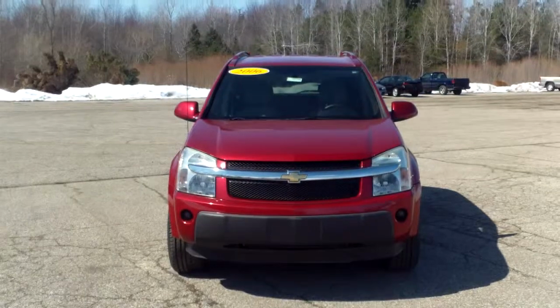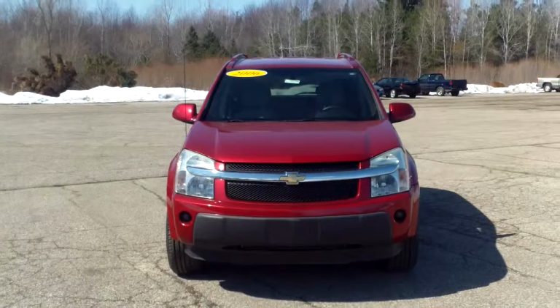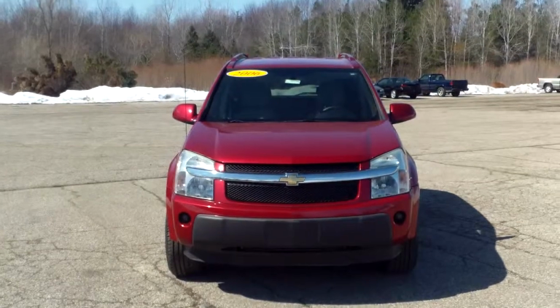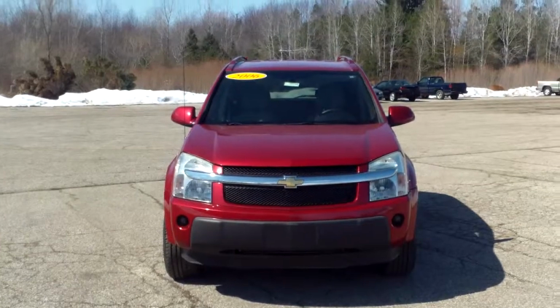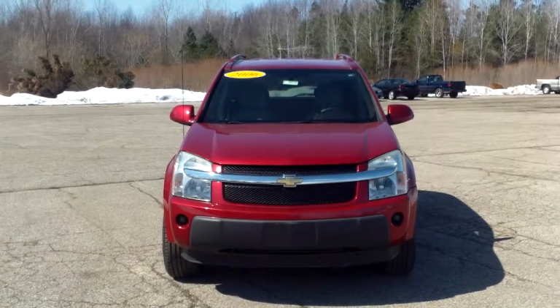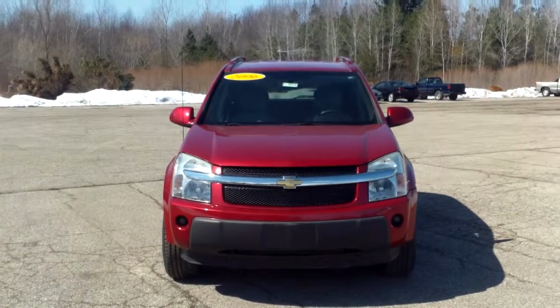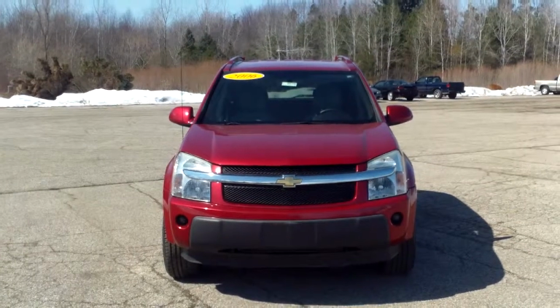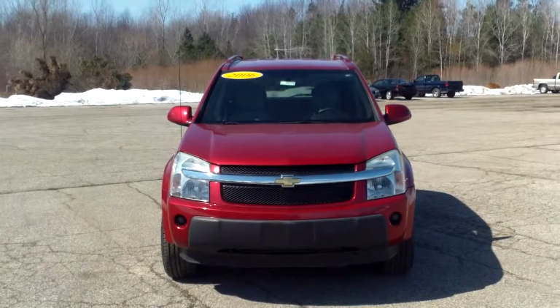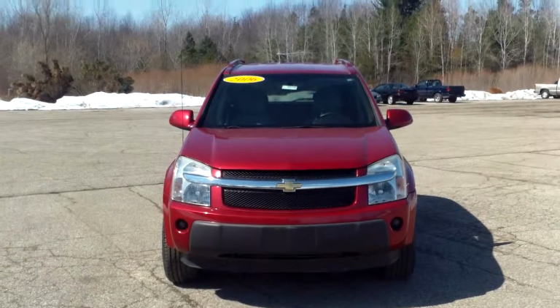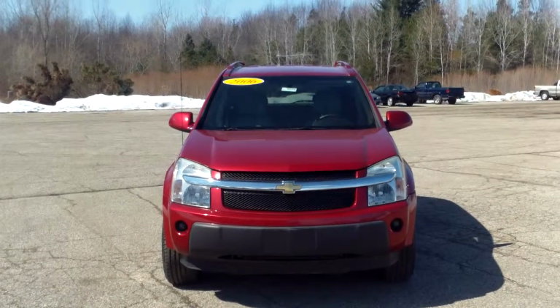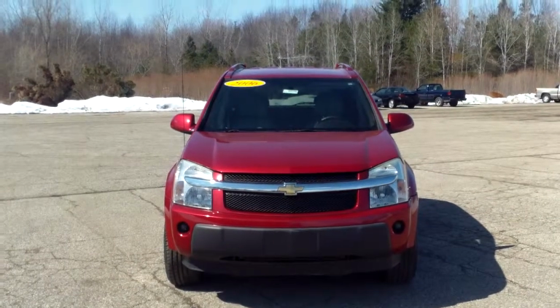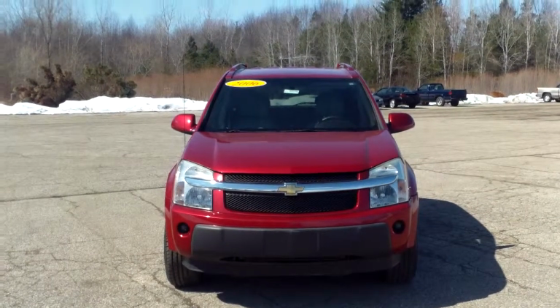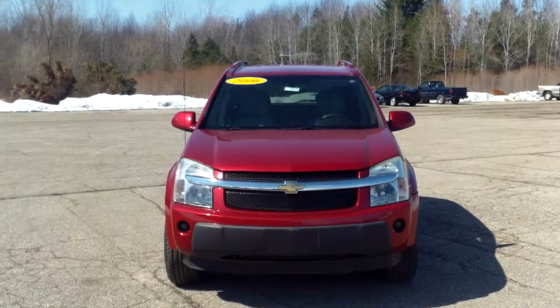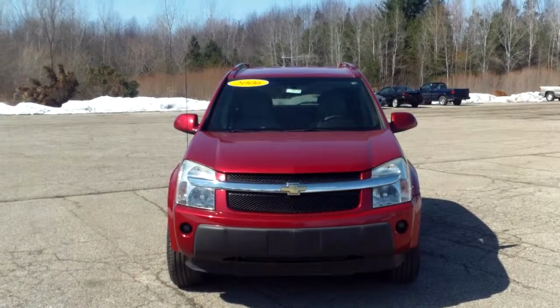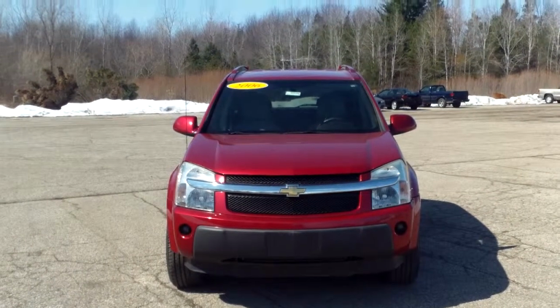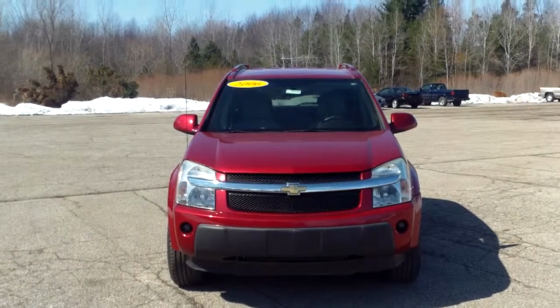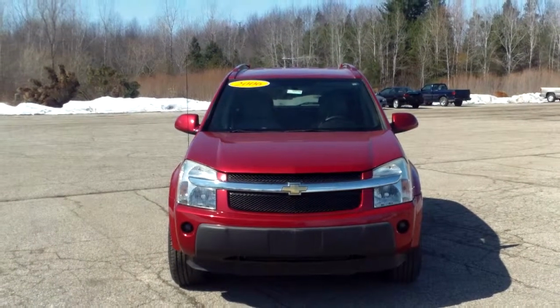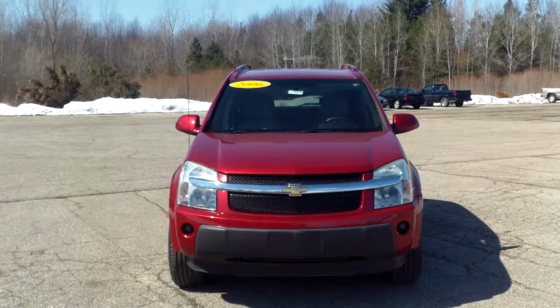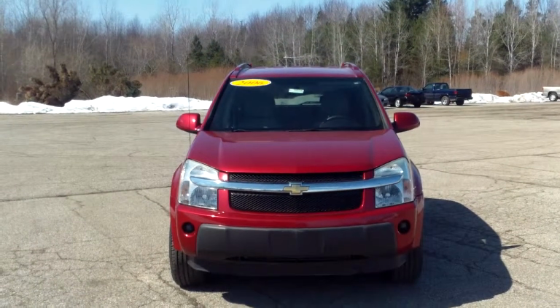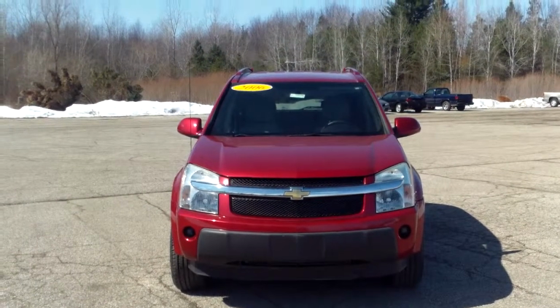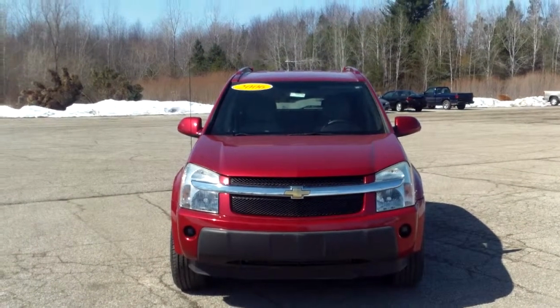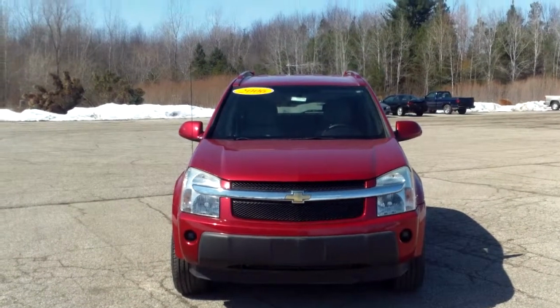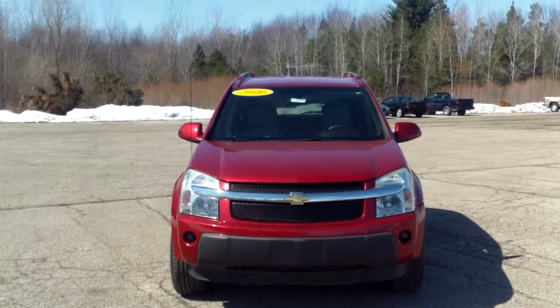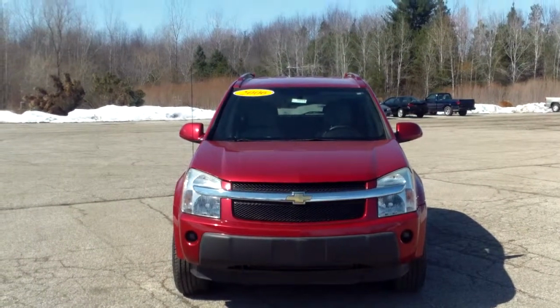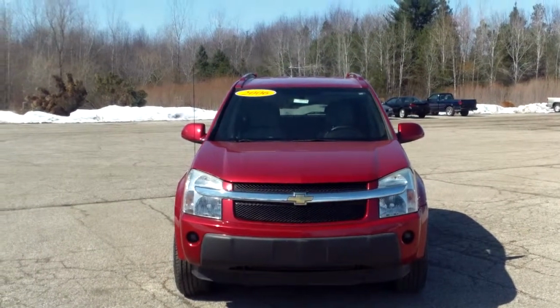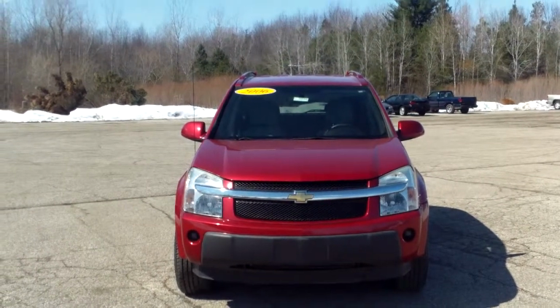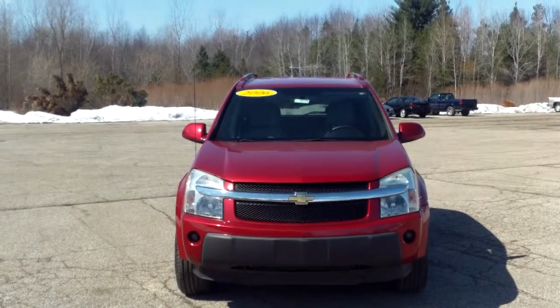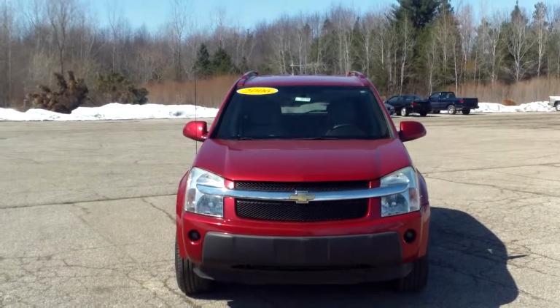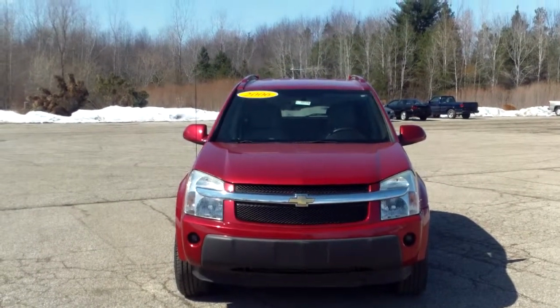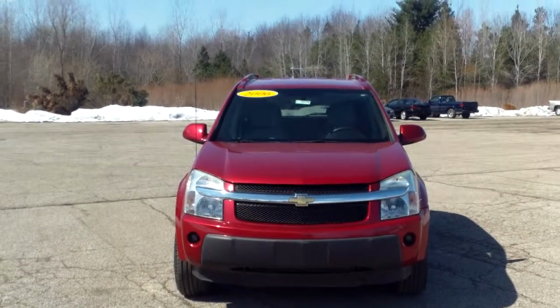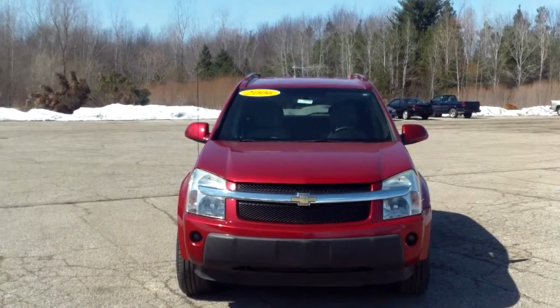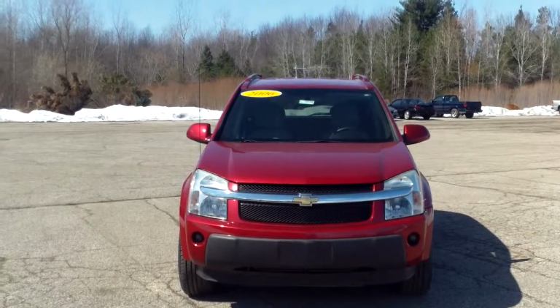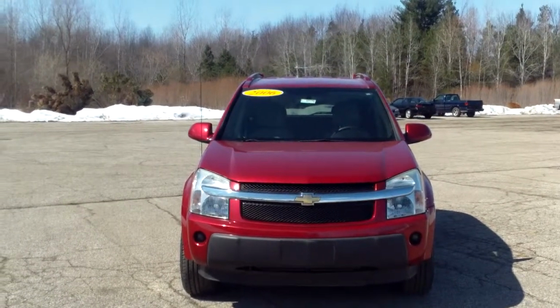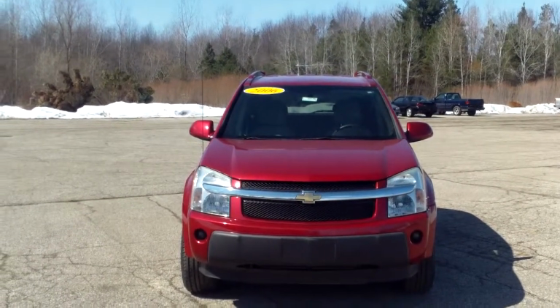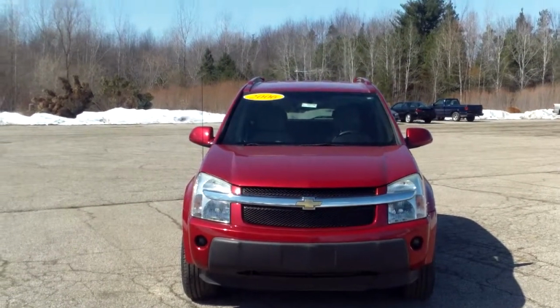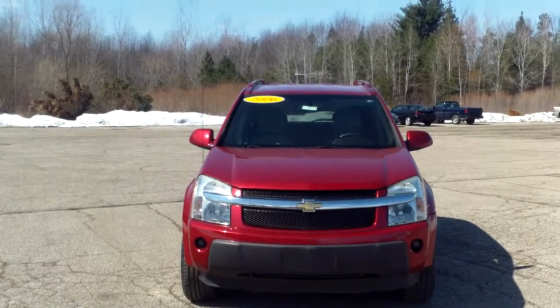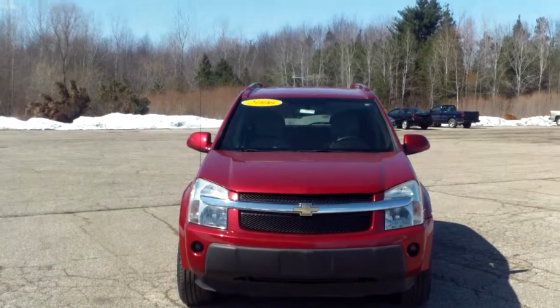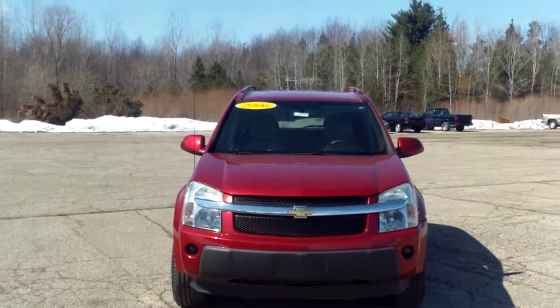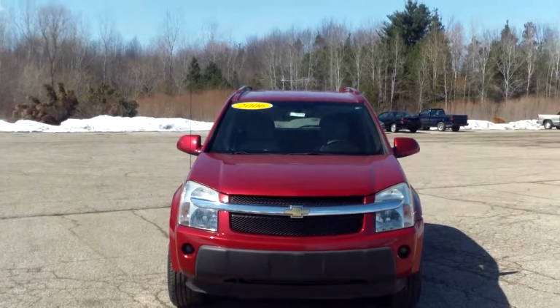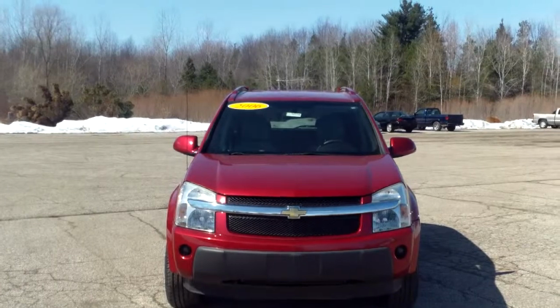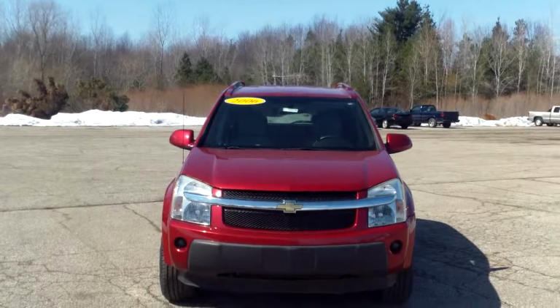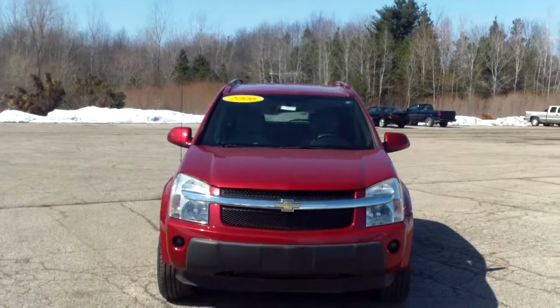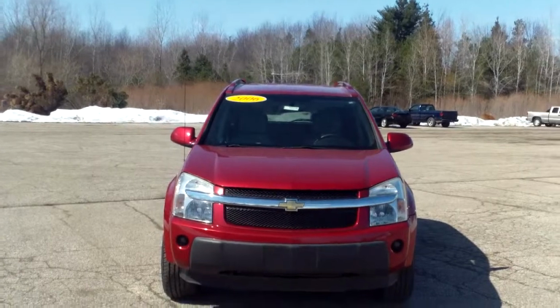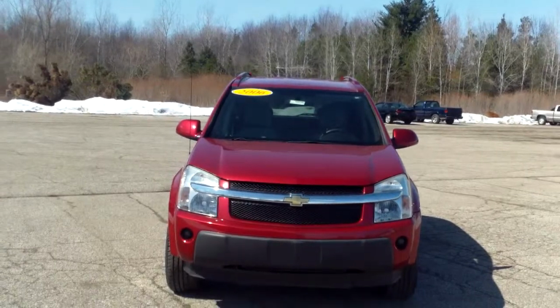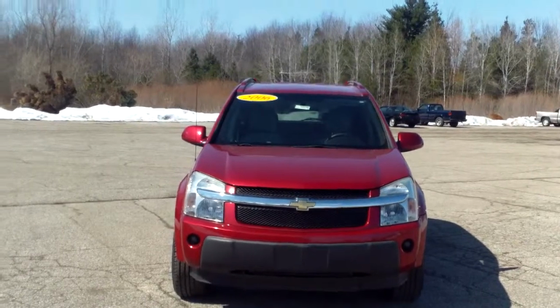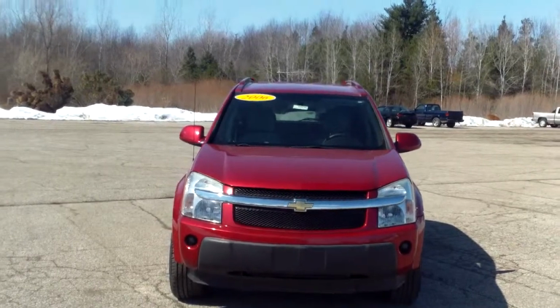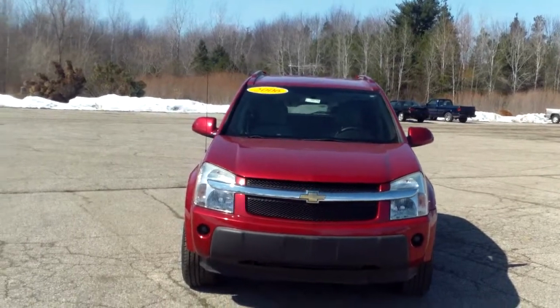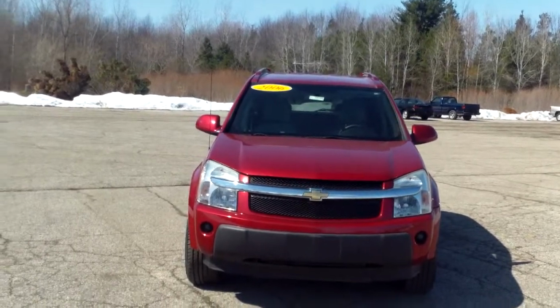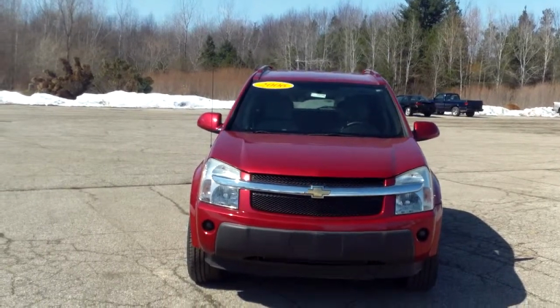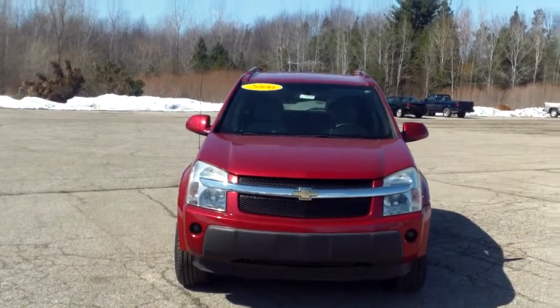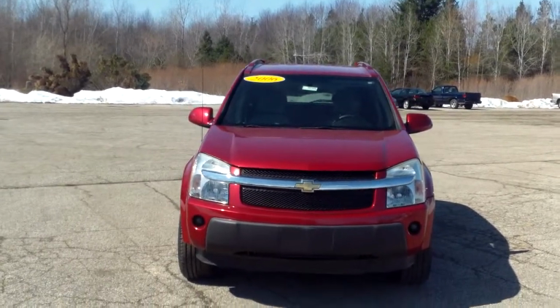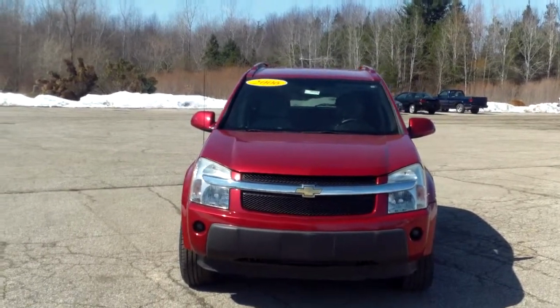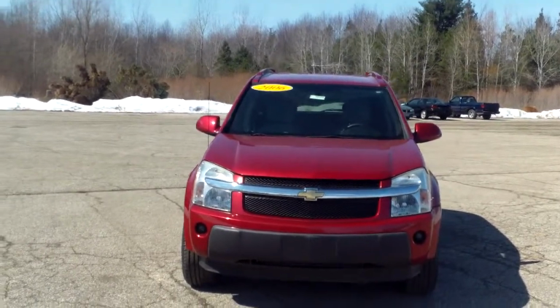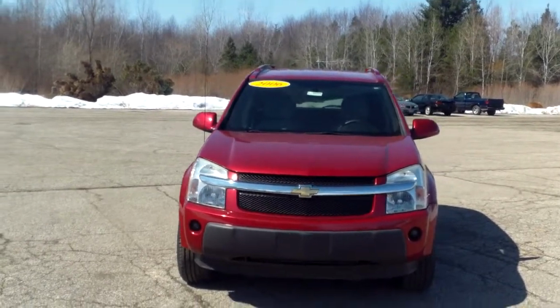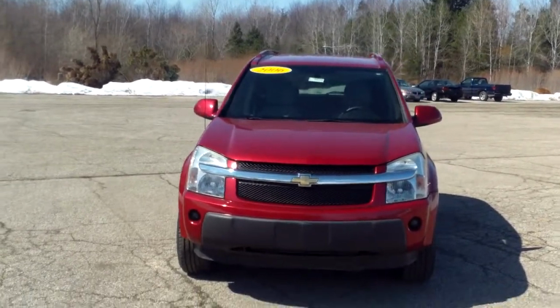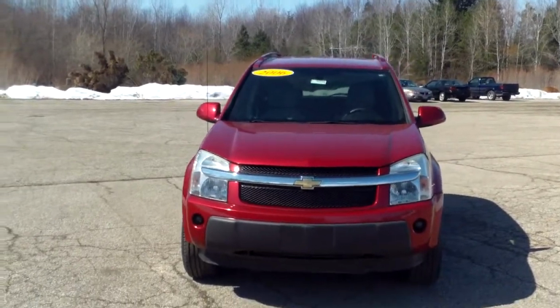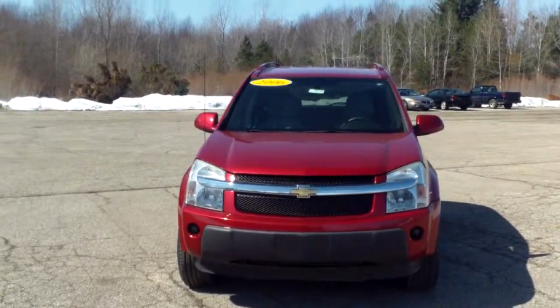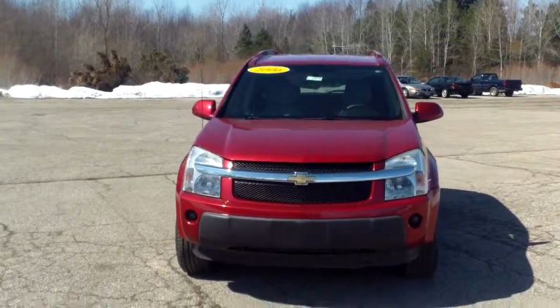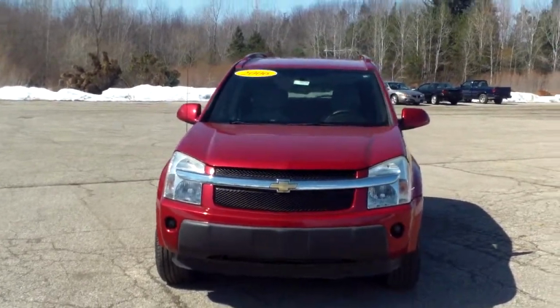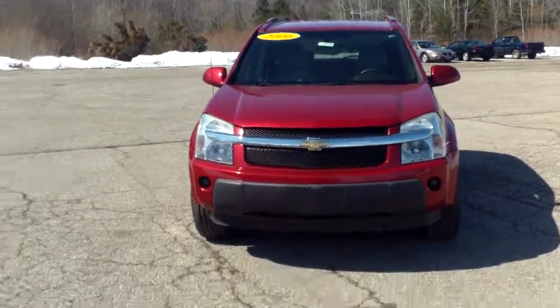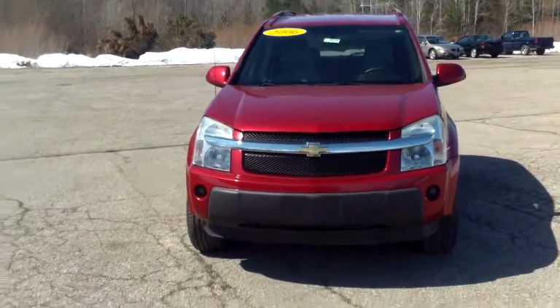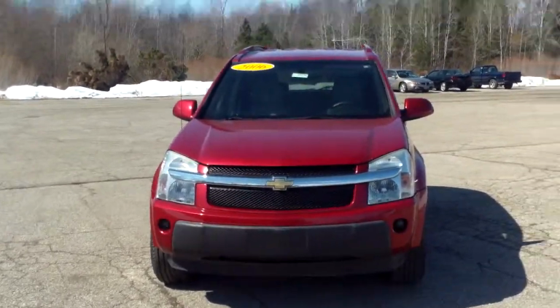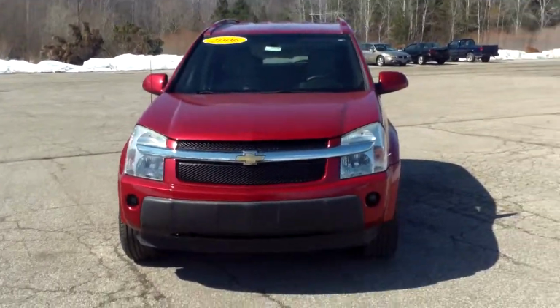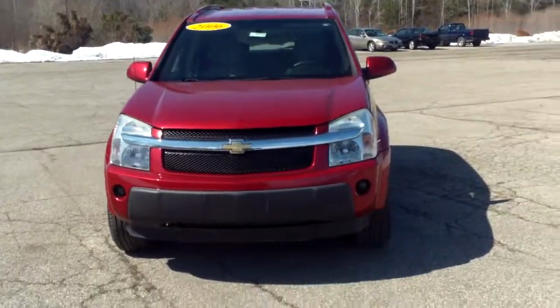Hi Tina, this is Norm from Schaefer Chevrolet here with our 2006 Chevrolet Equinox. I want to take a walk around it with you real quick — just a couple of minutes.